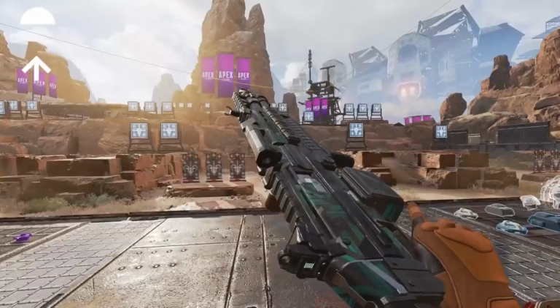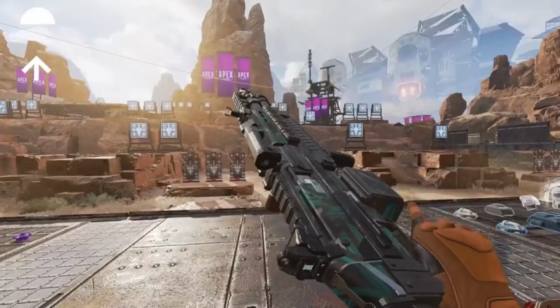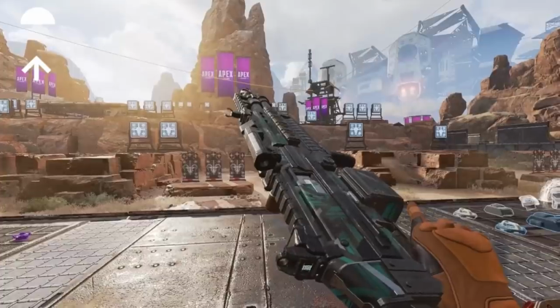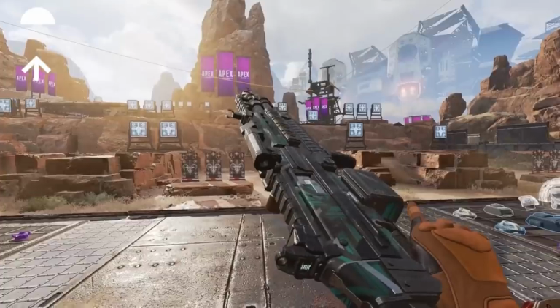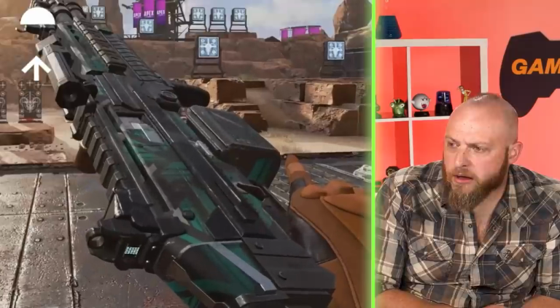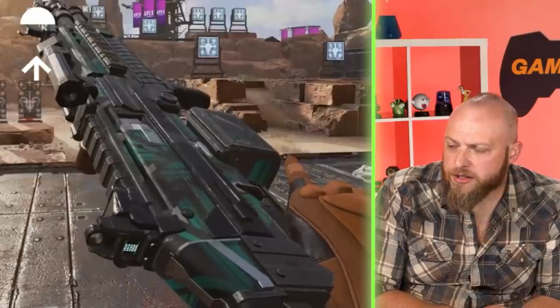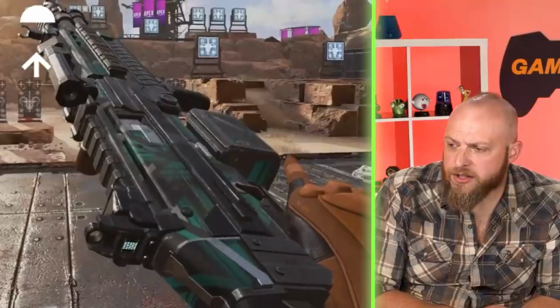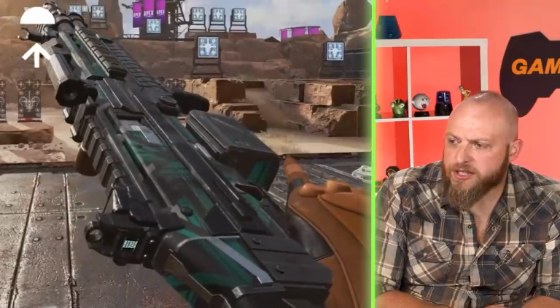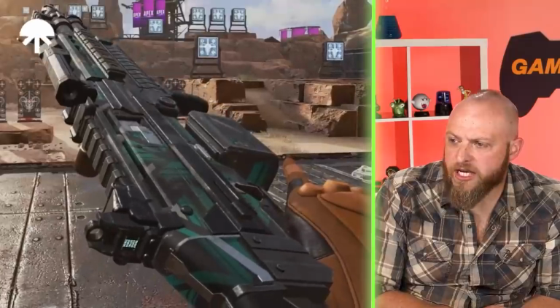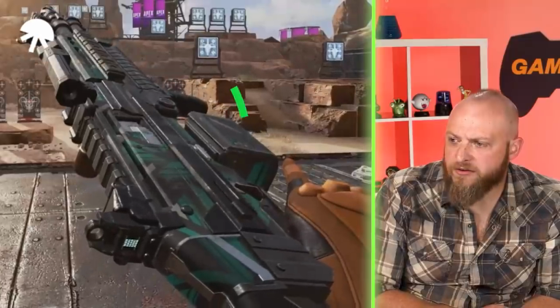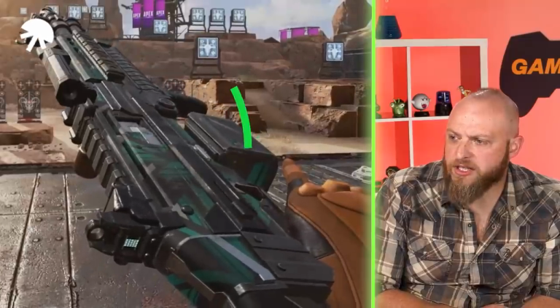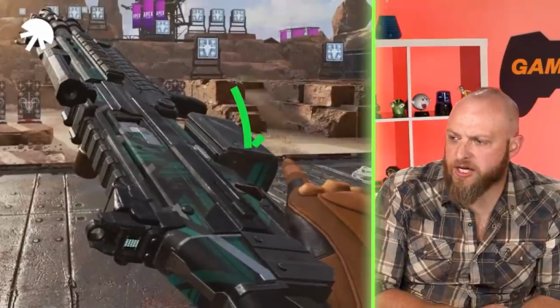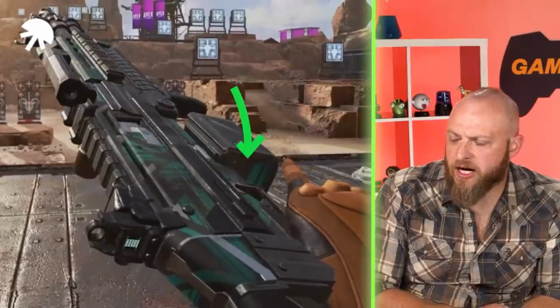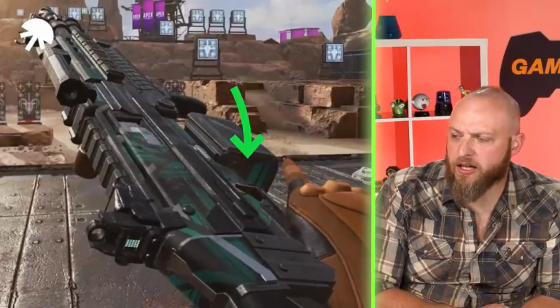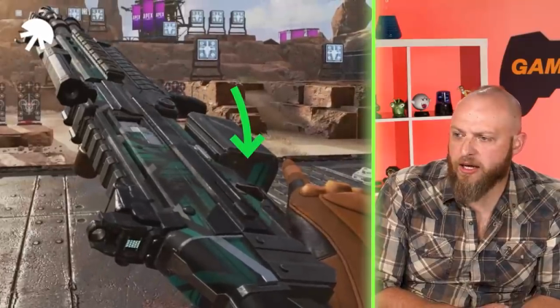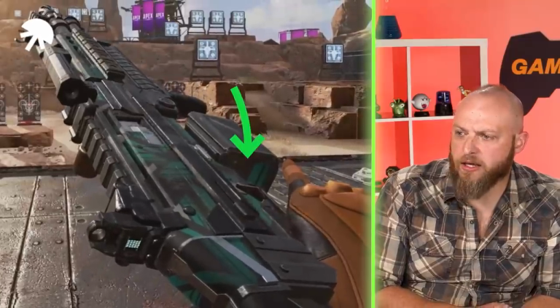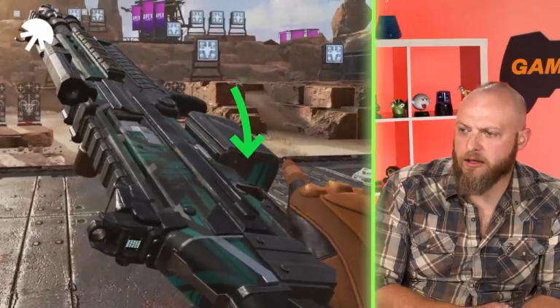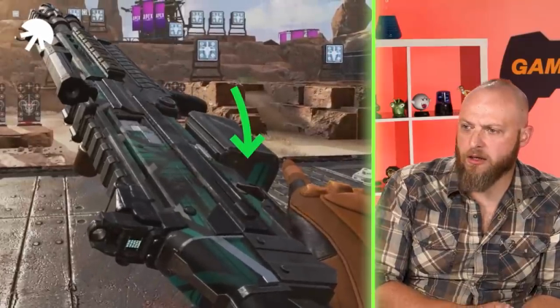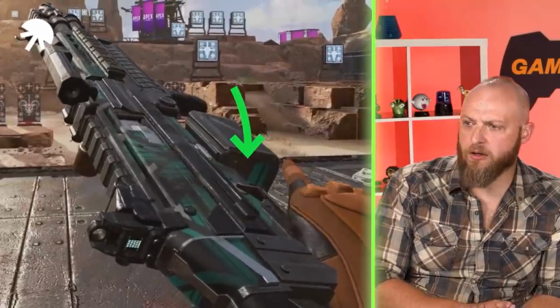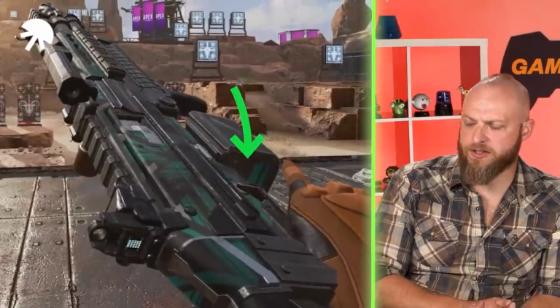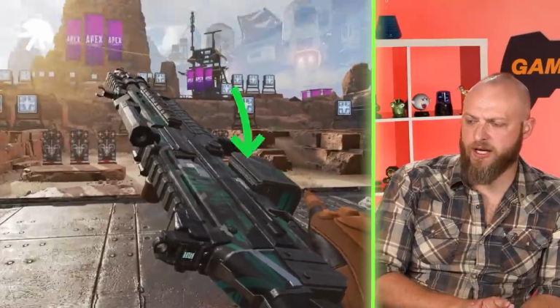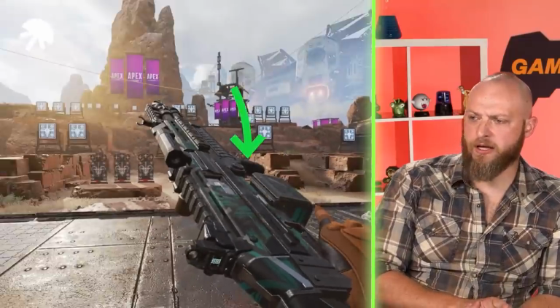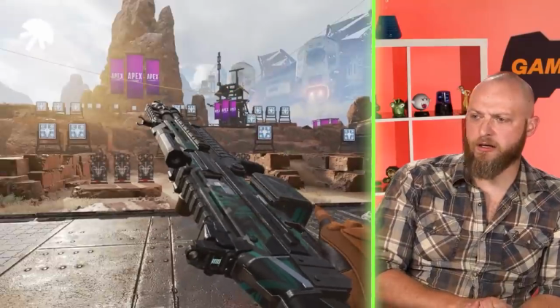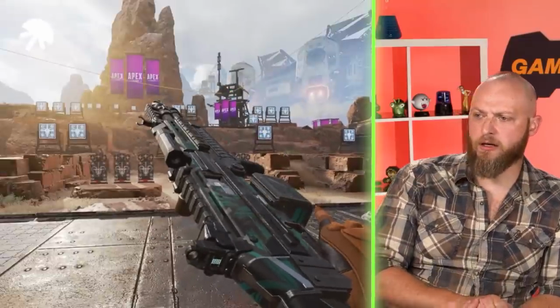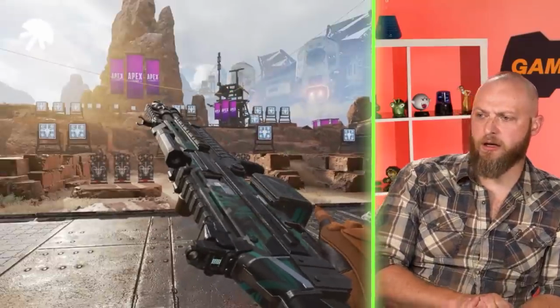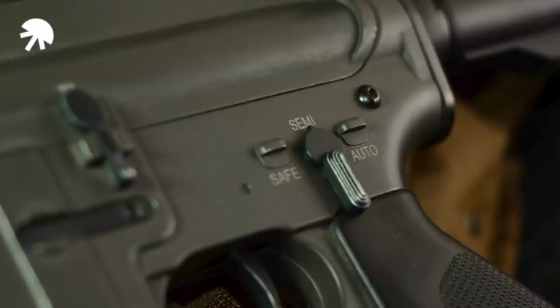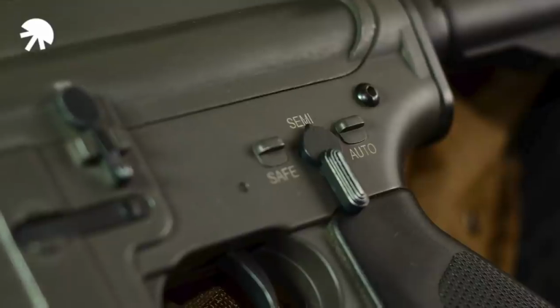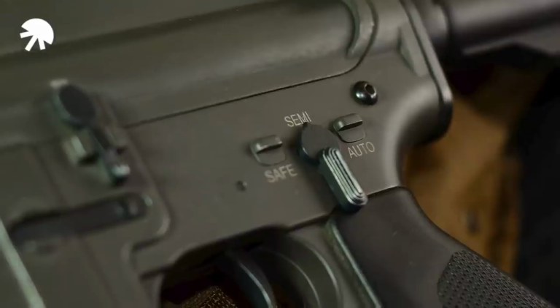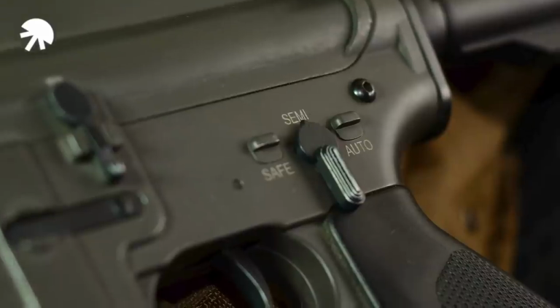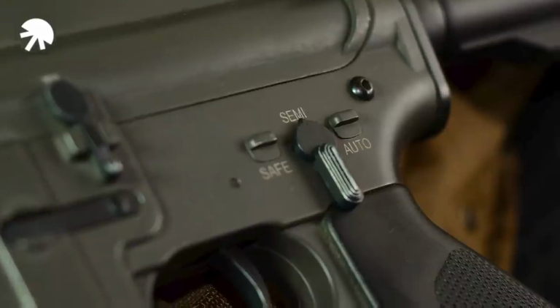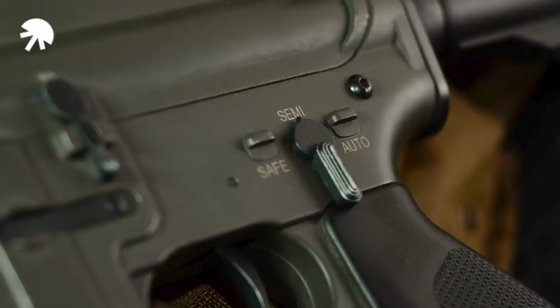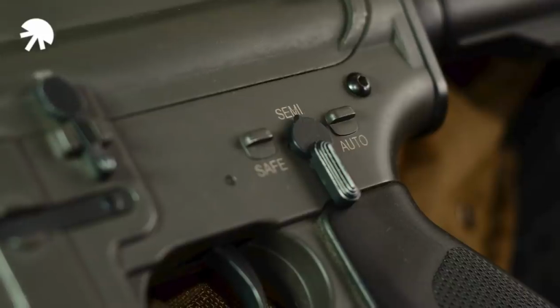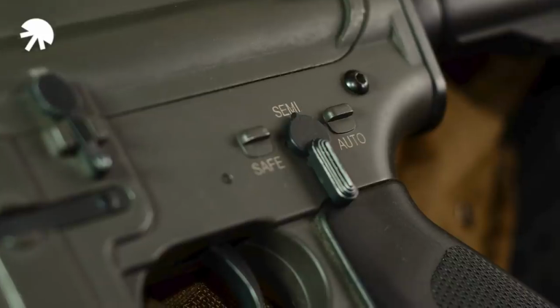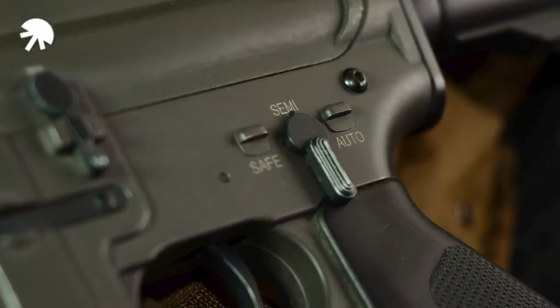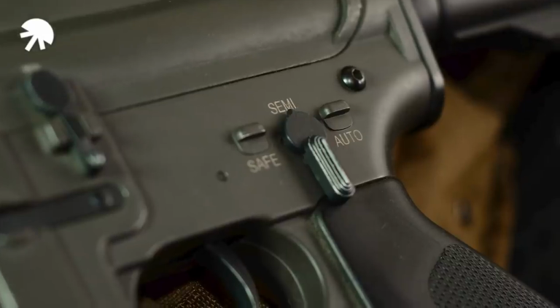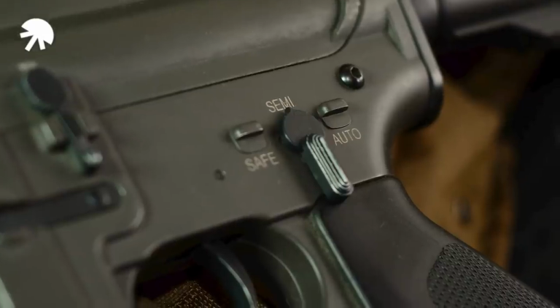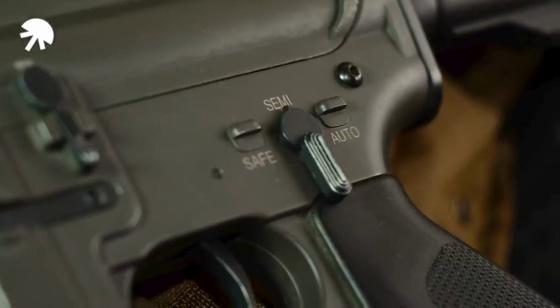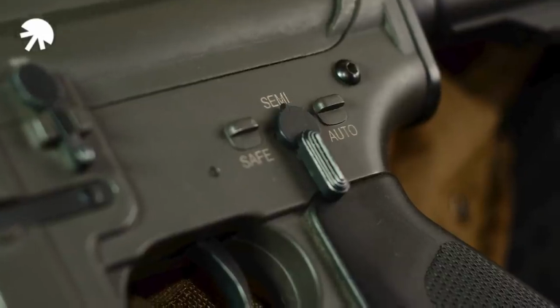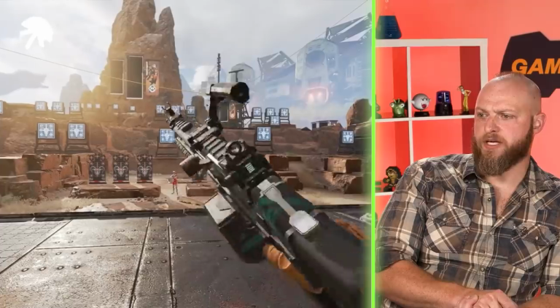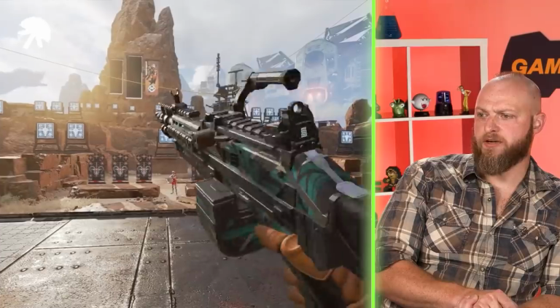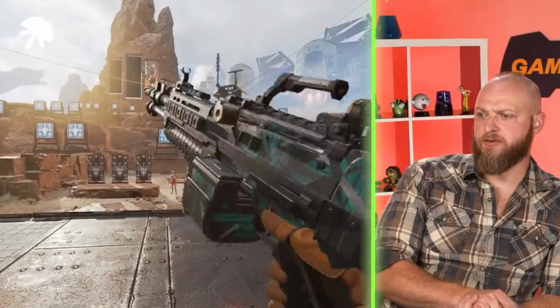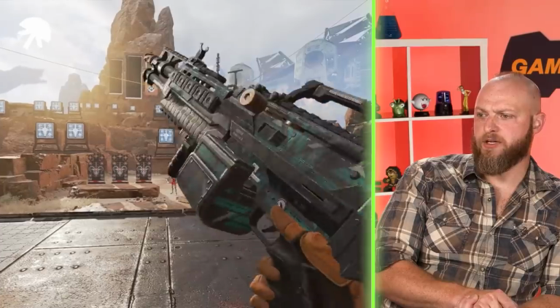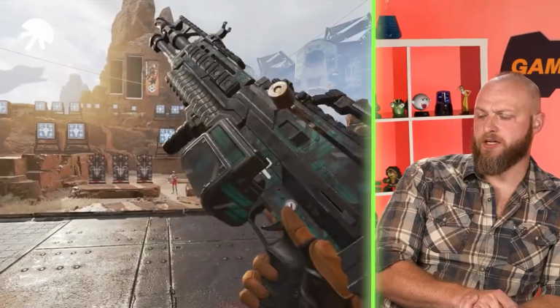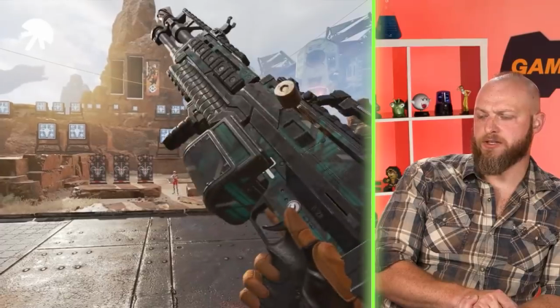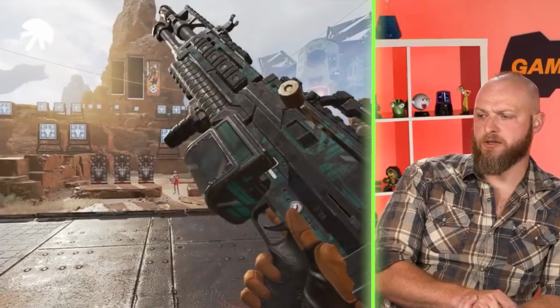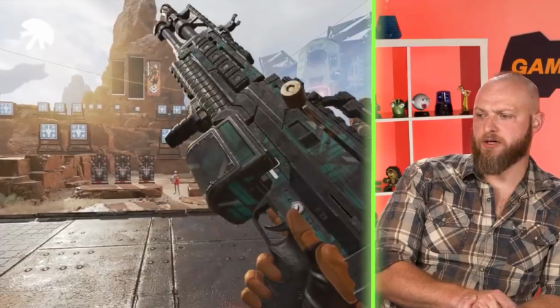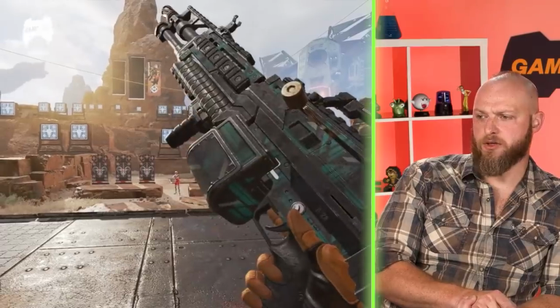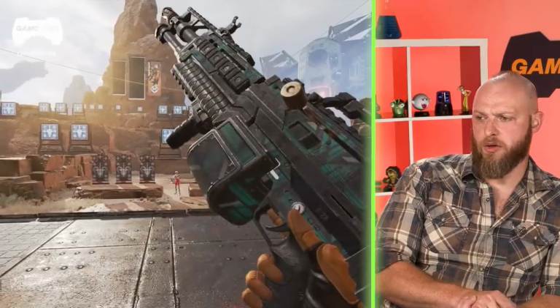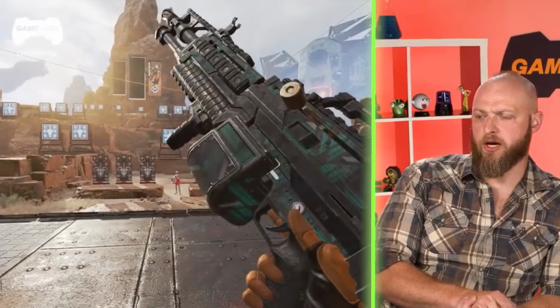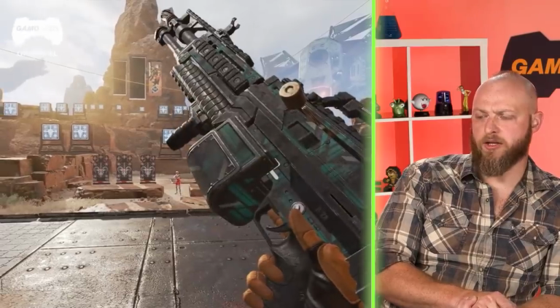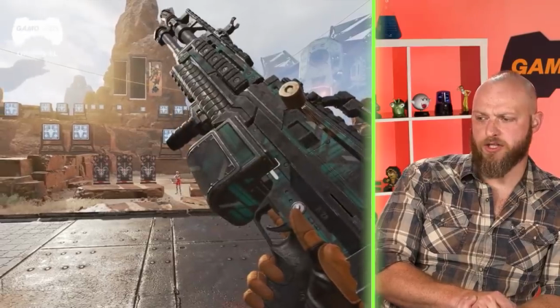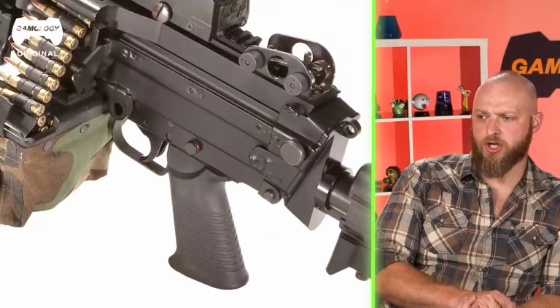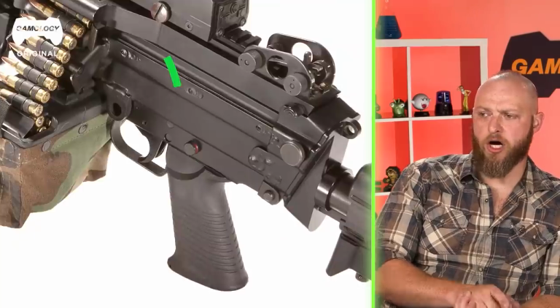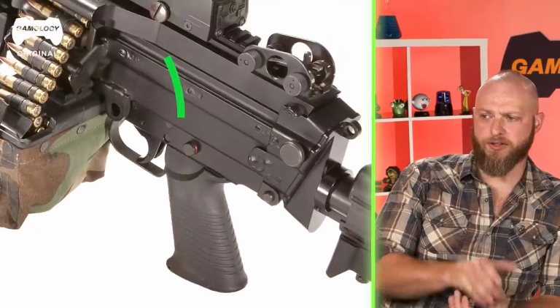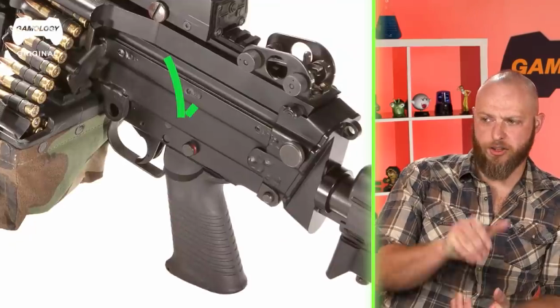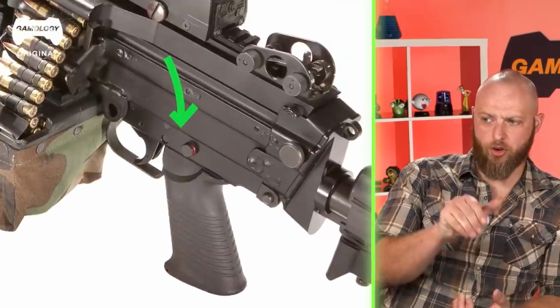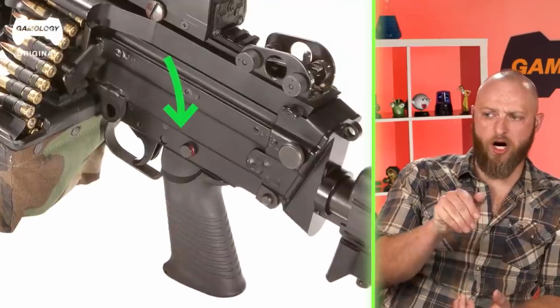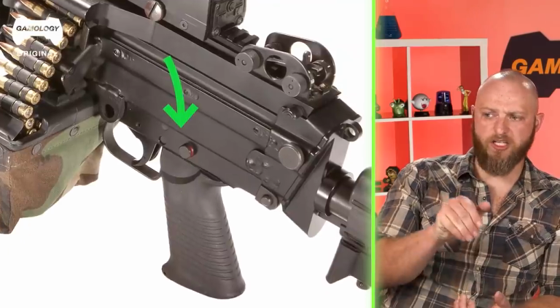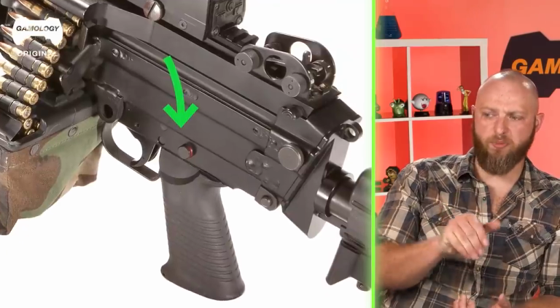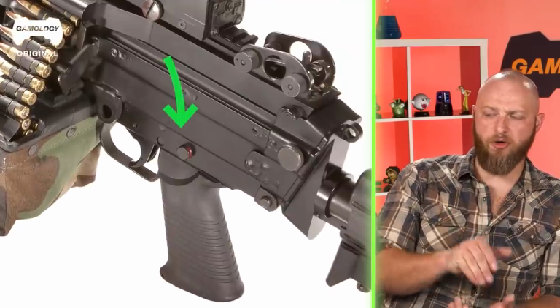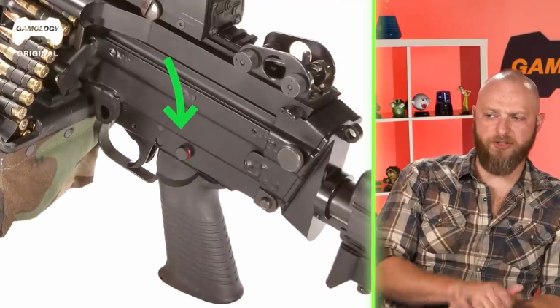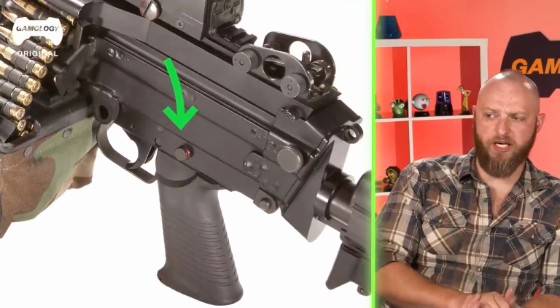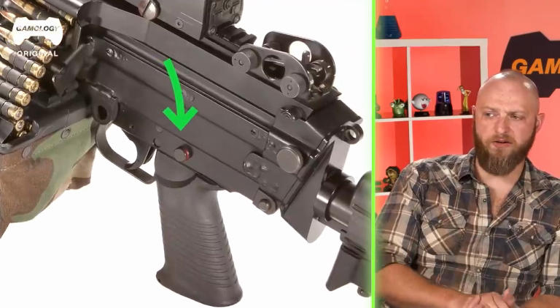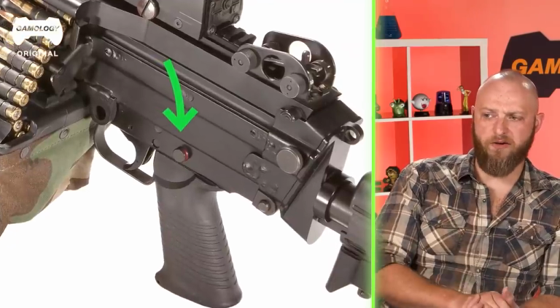The safety is kind of like a standard Armalite rifle style safety — doesn't look like on the SAW, which has a cross bolt safety.